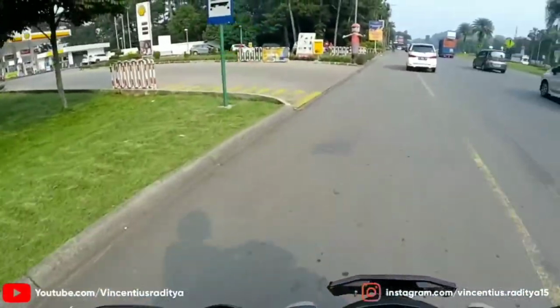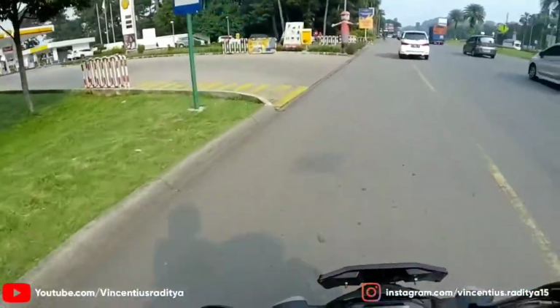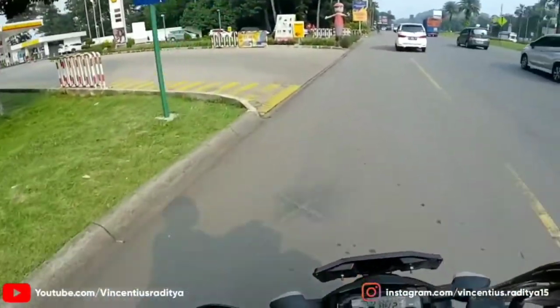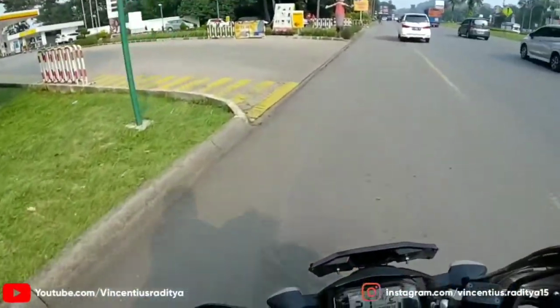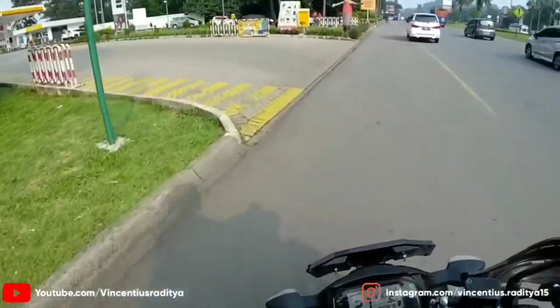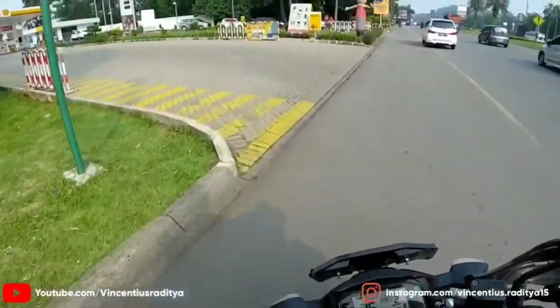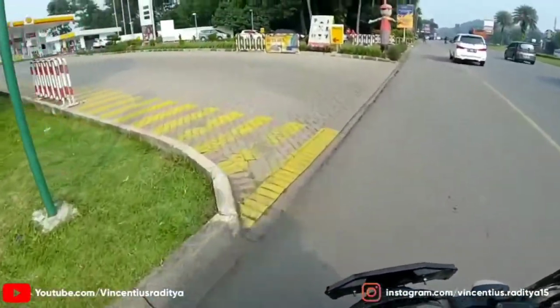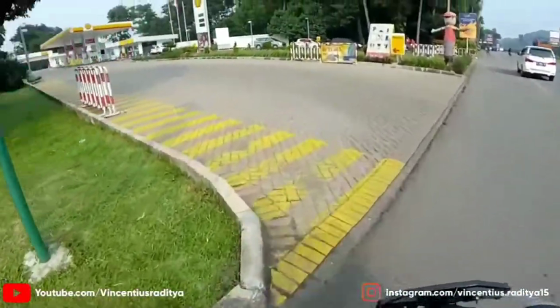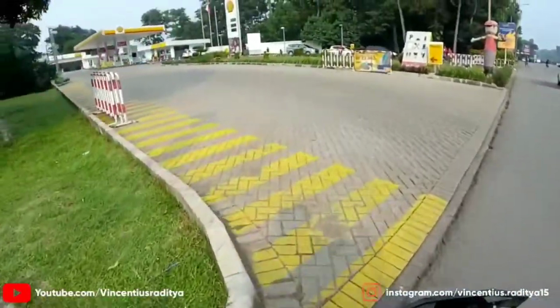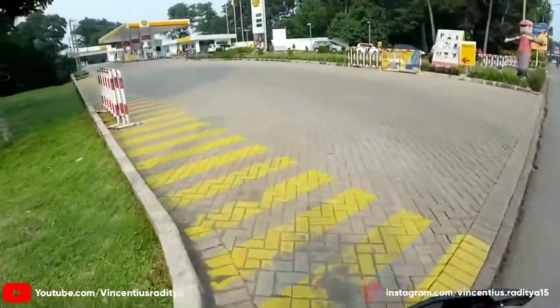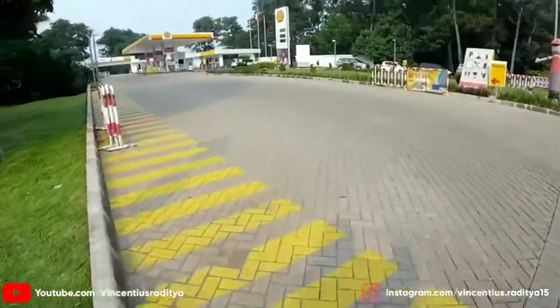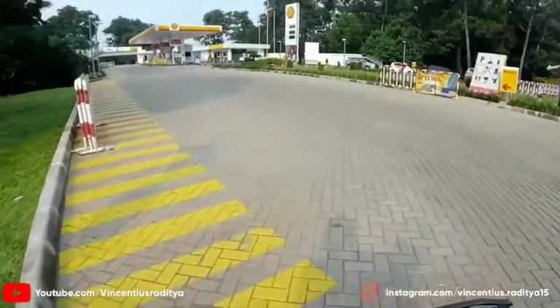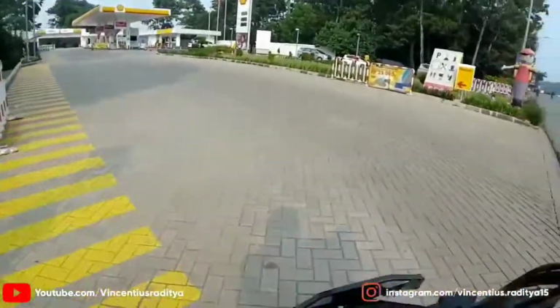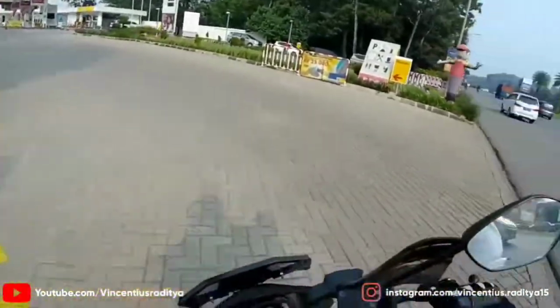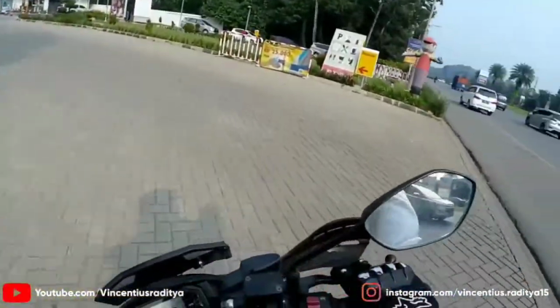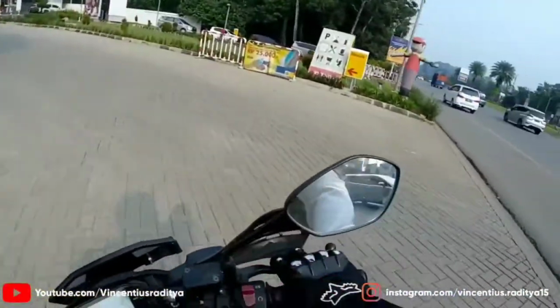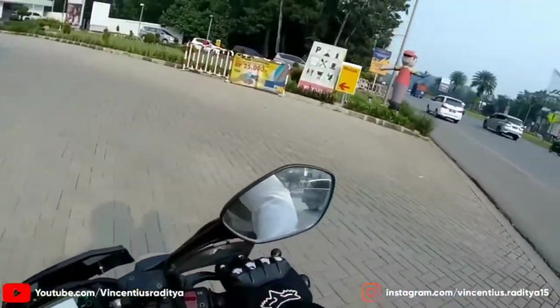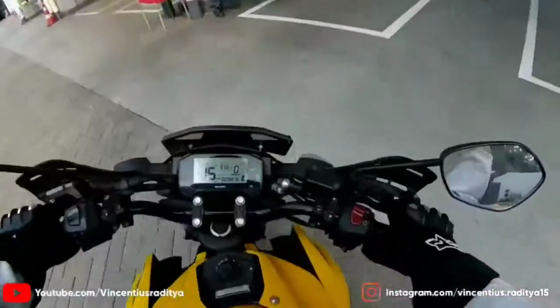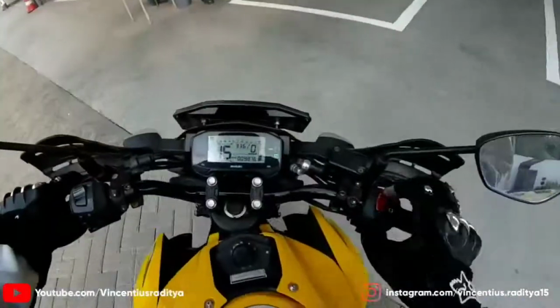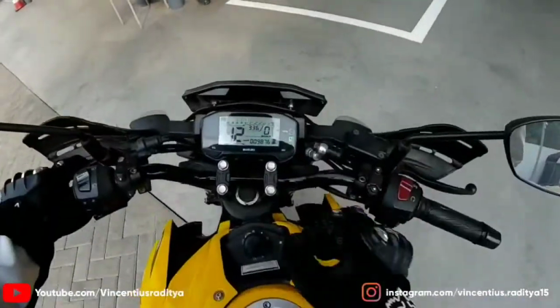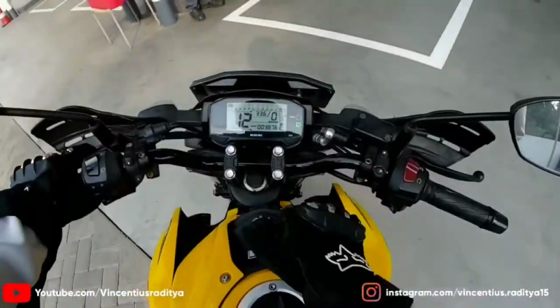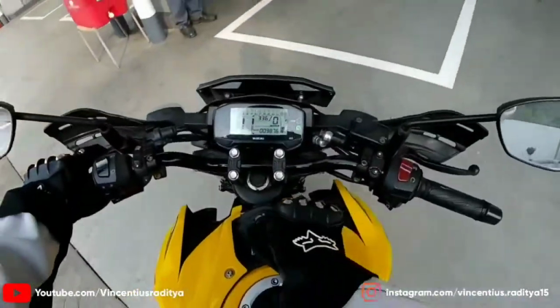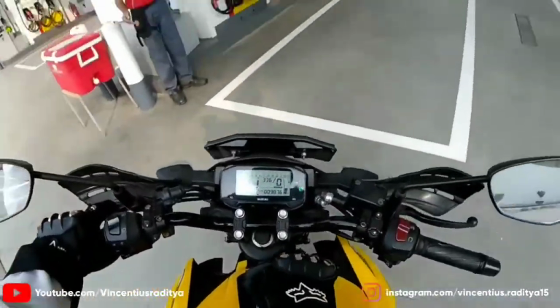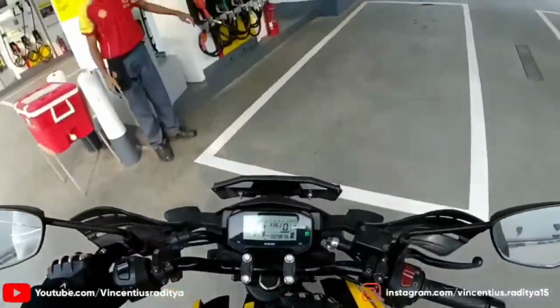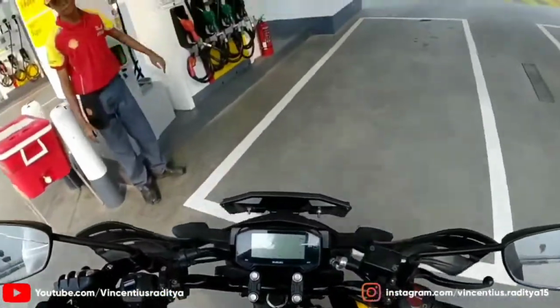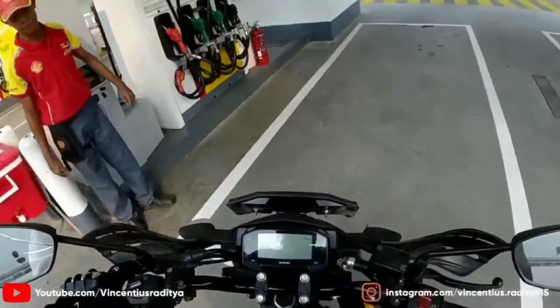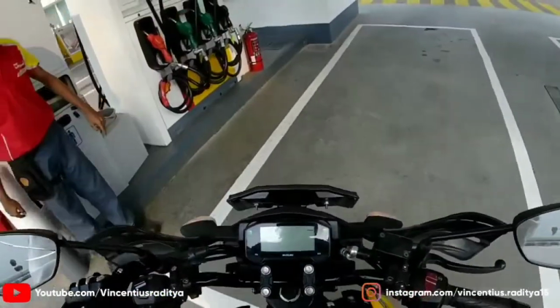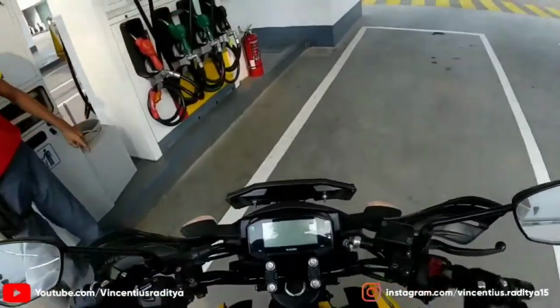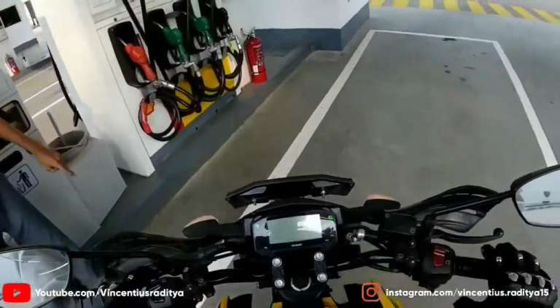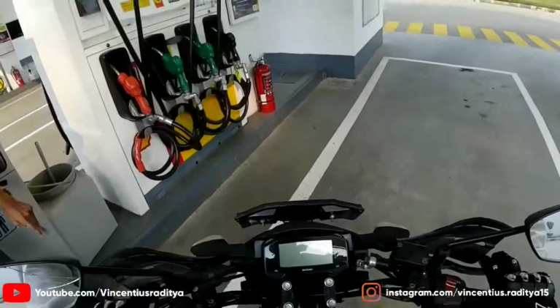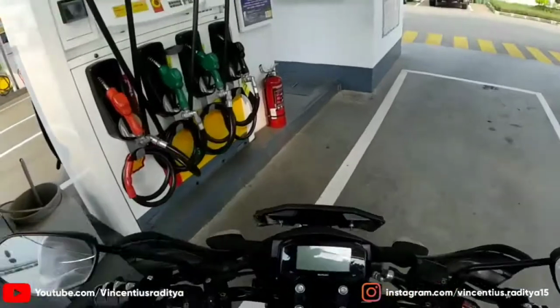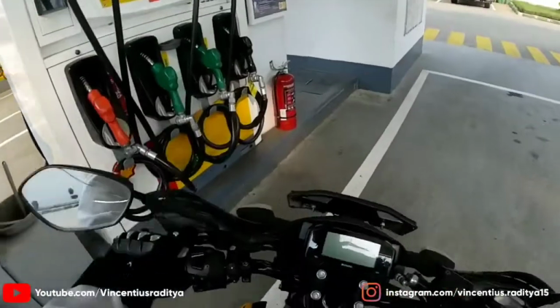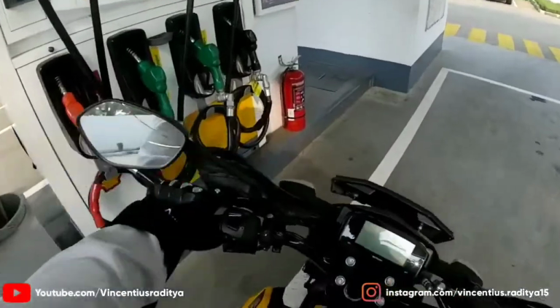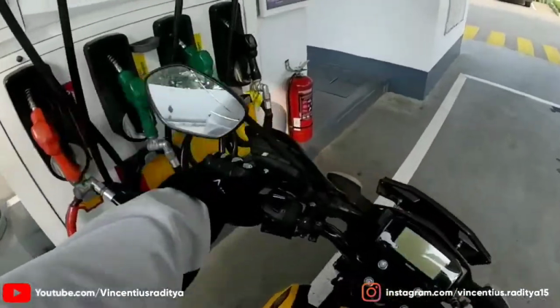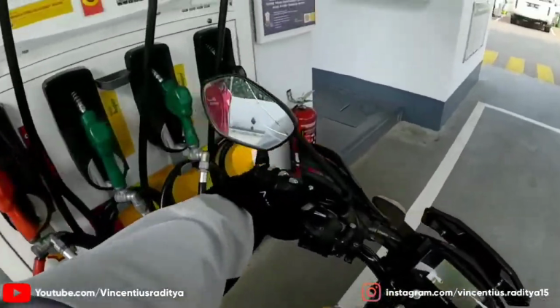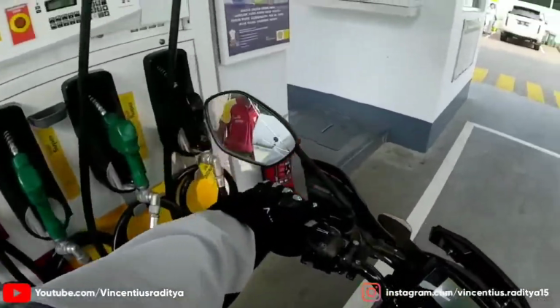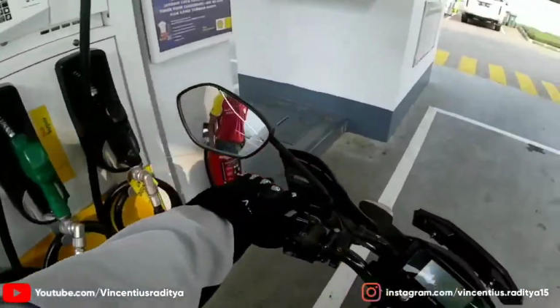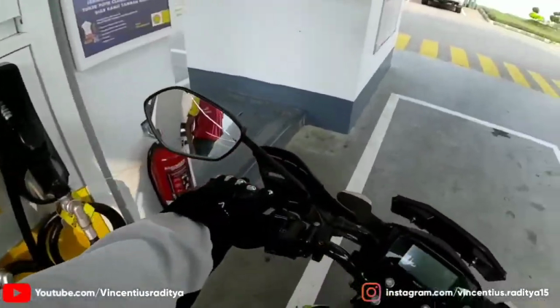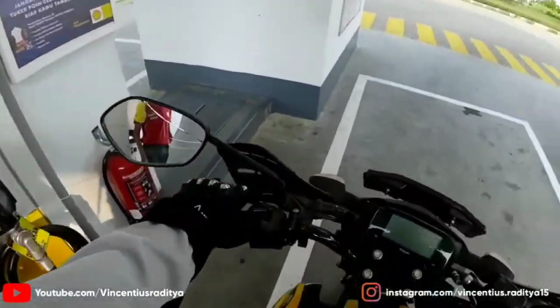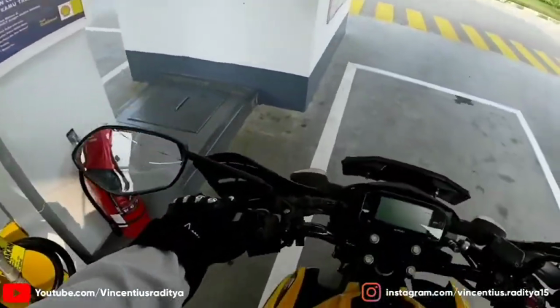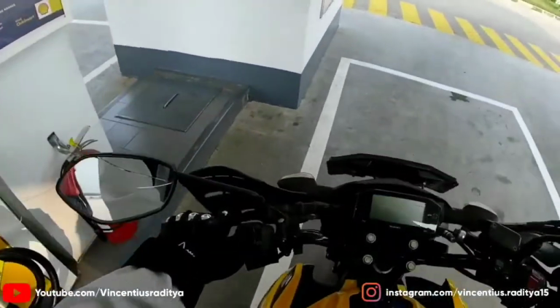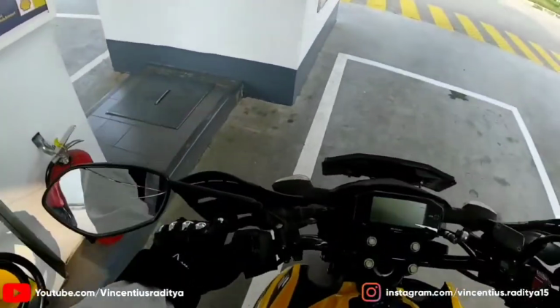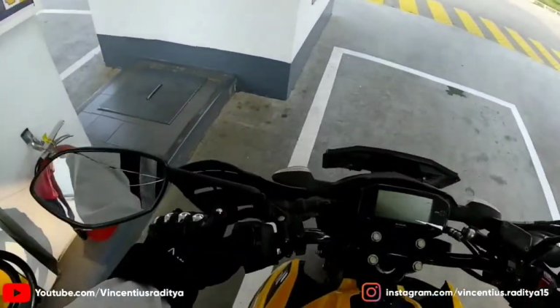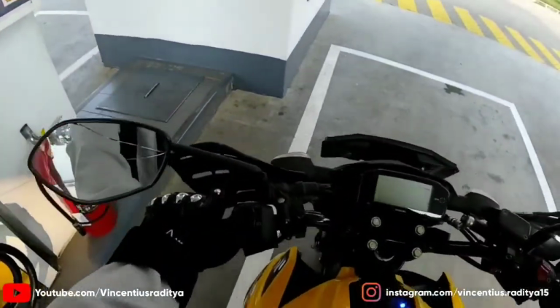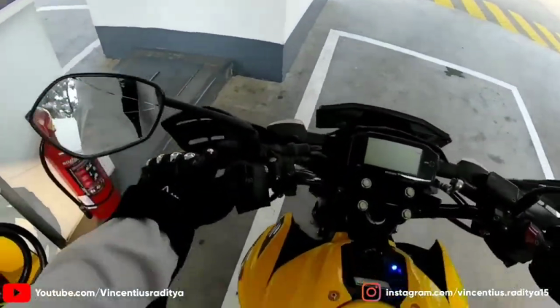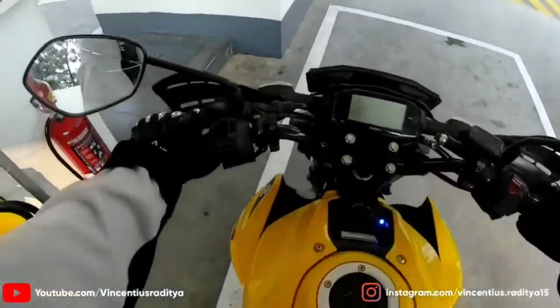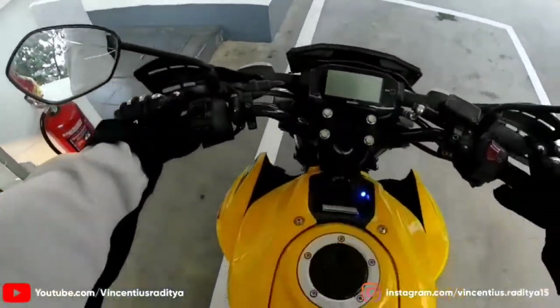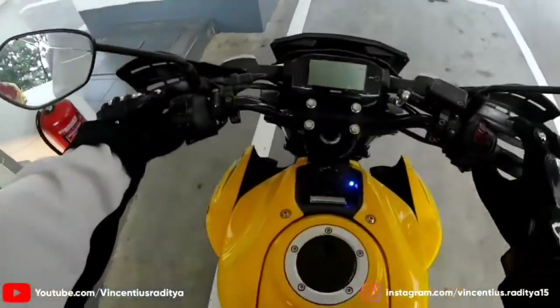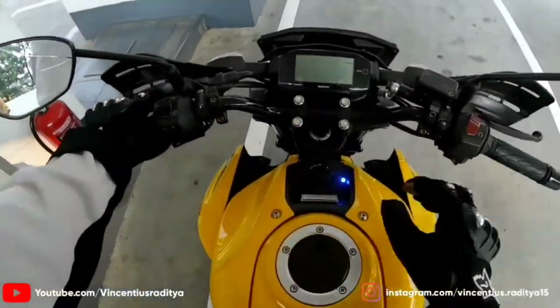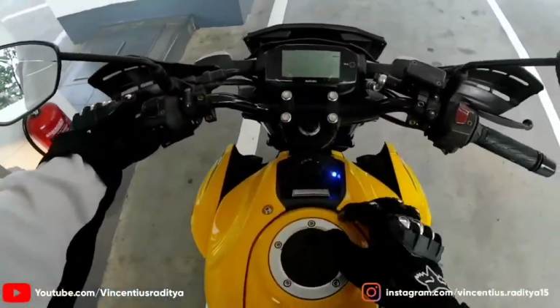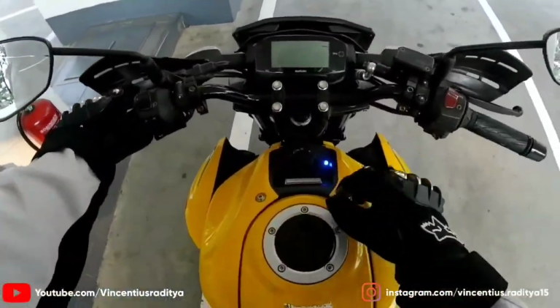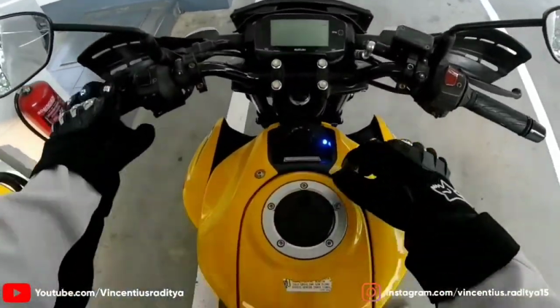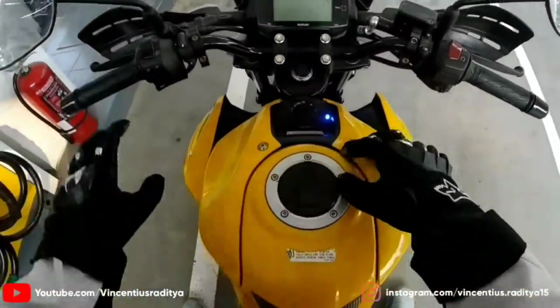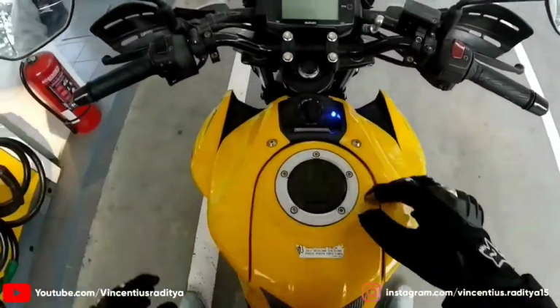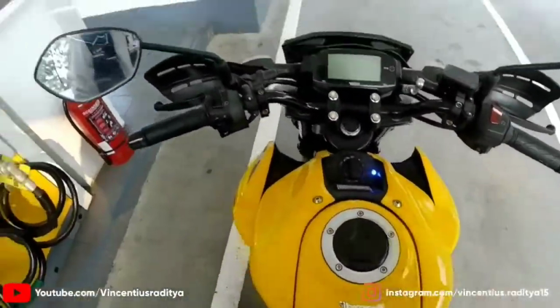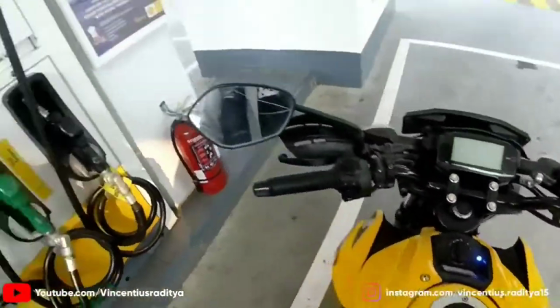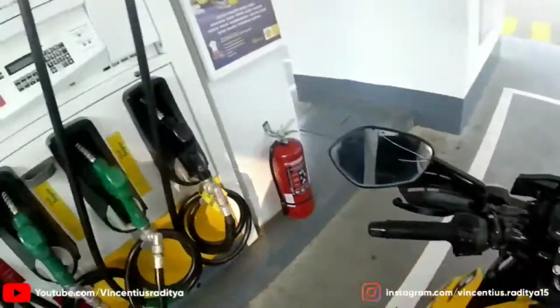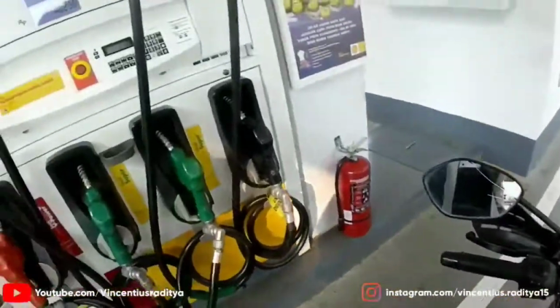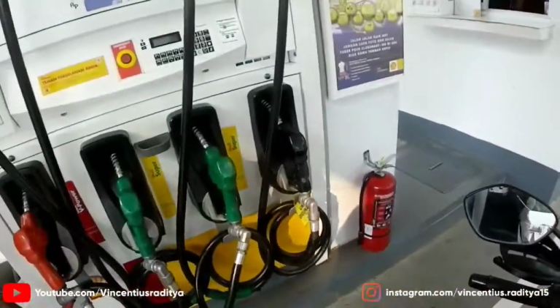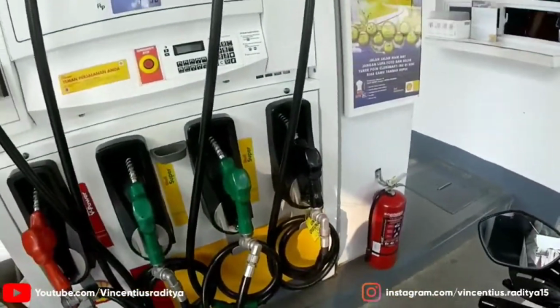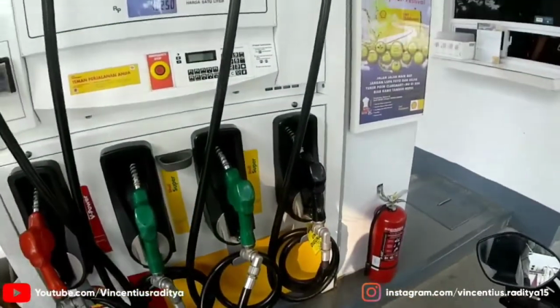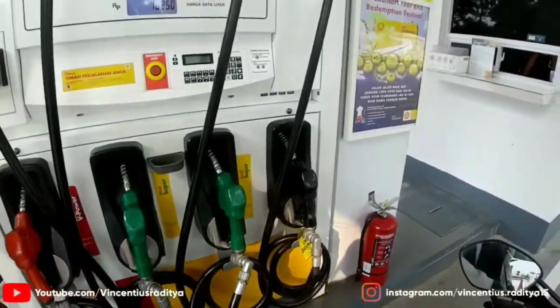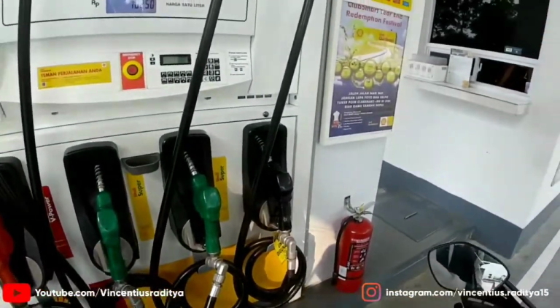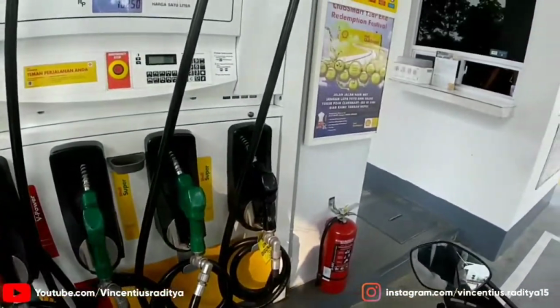Kita isi bensin dulu aja deh. Shelby Power, Mas, 50.